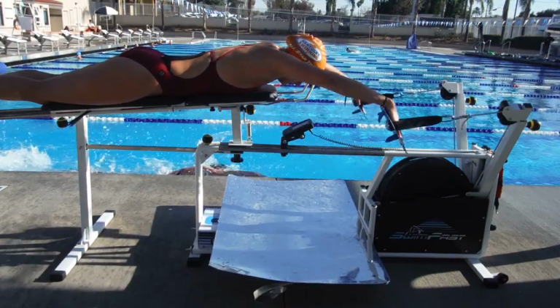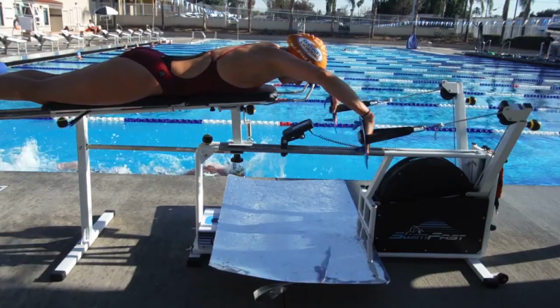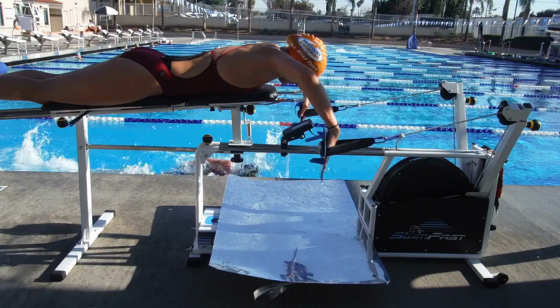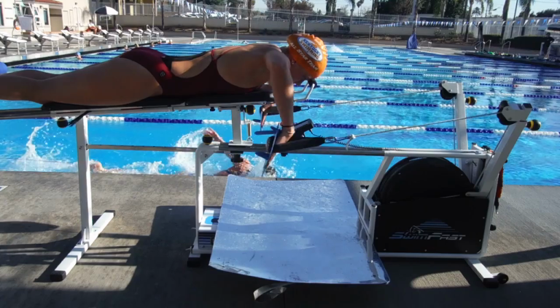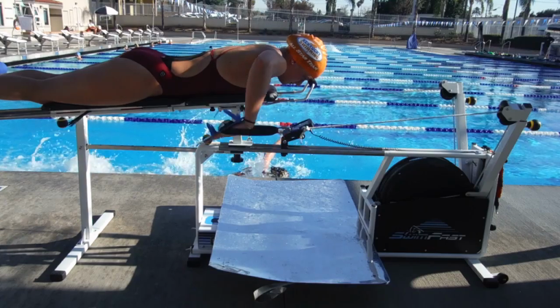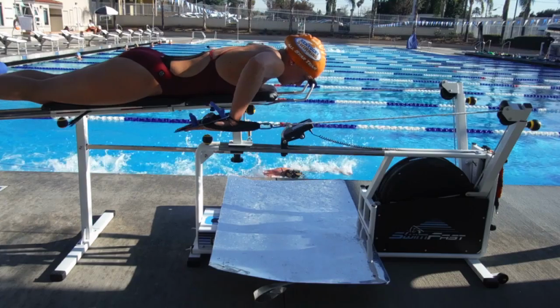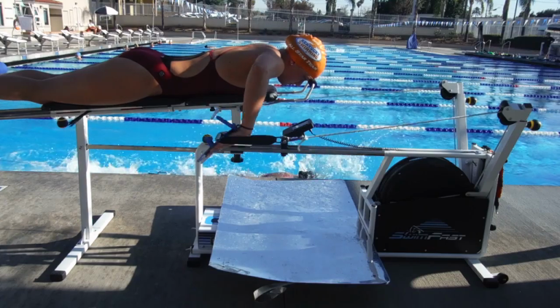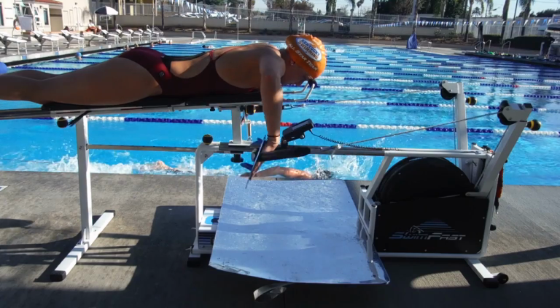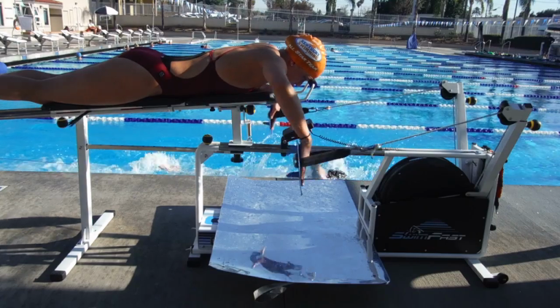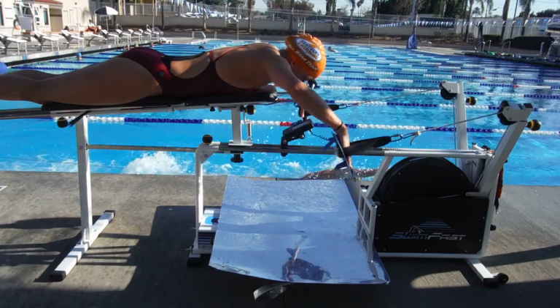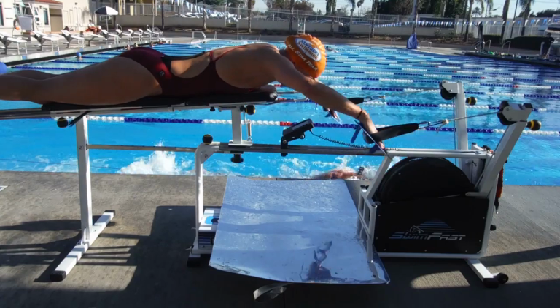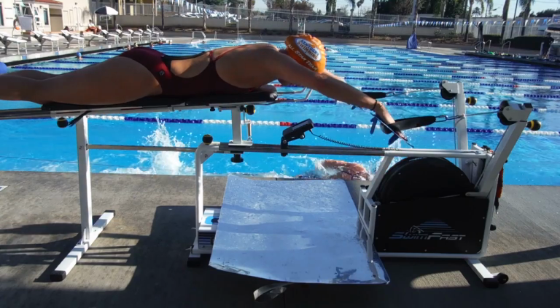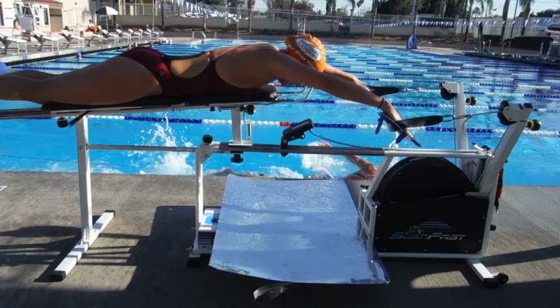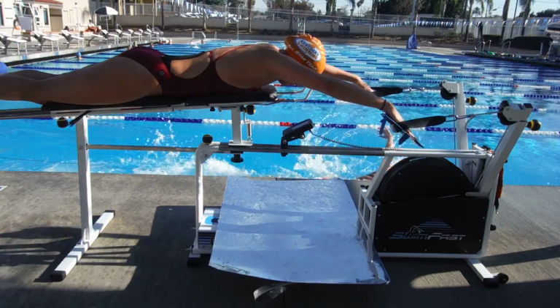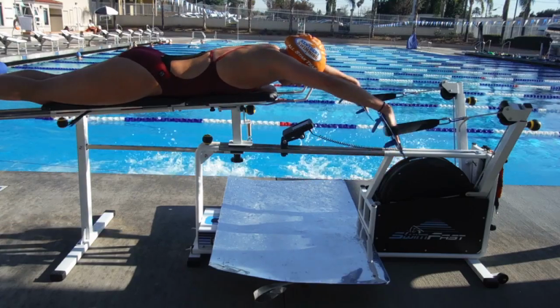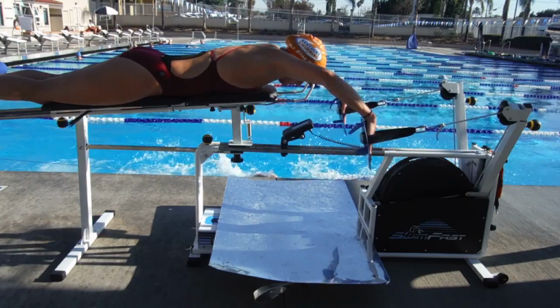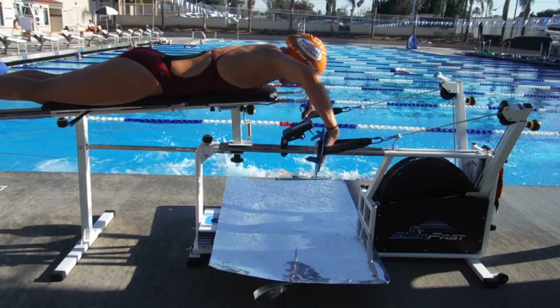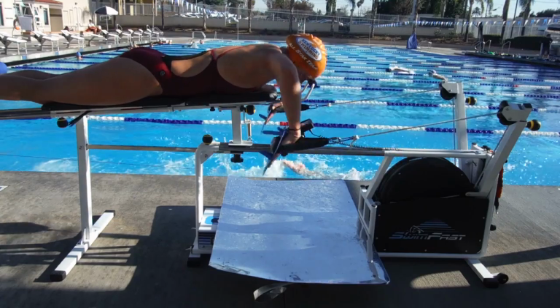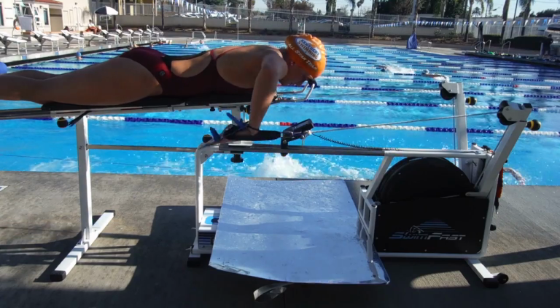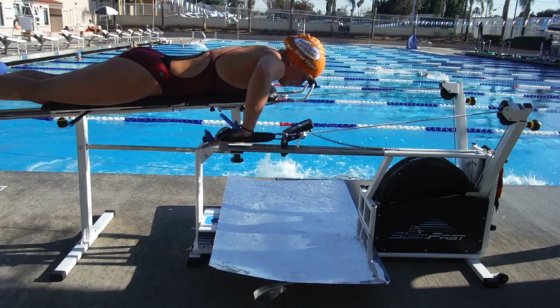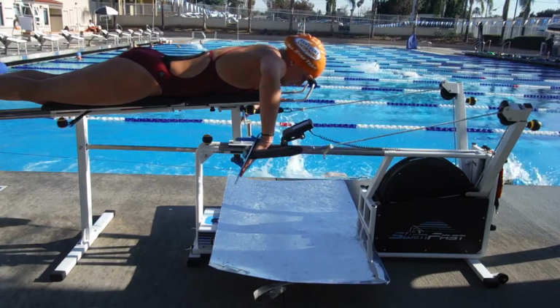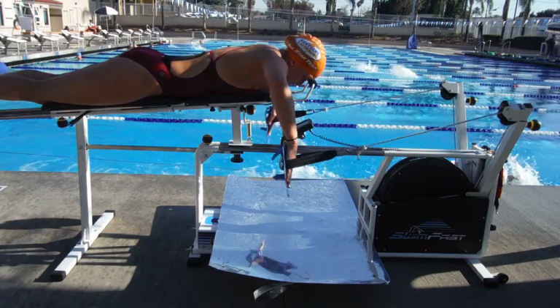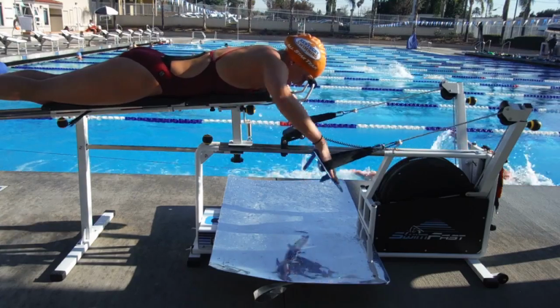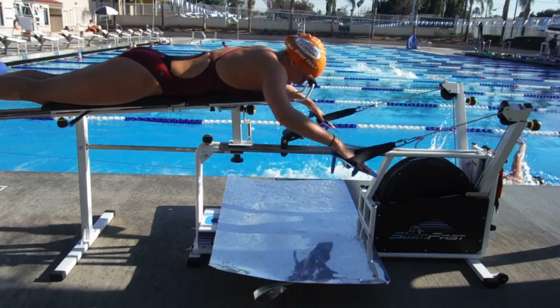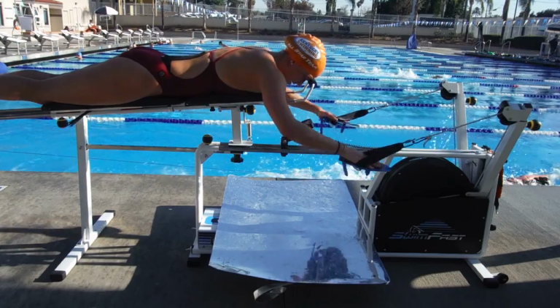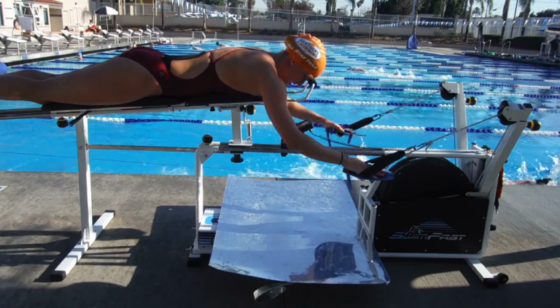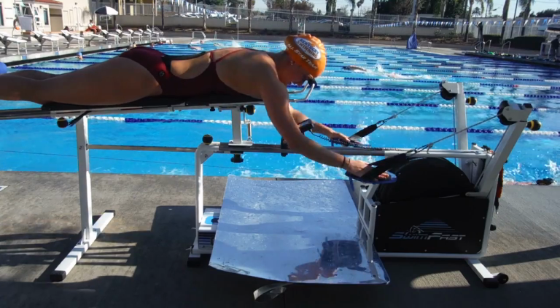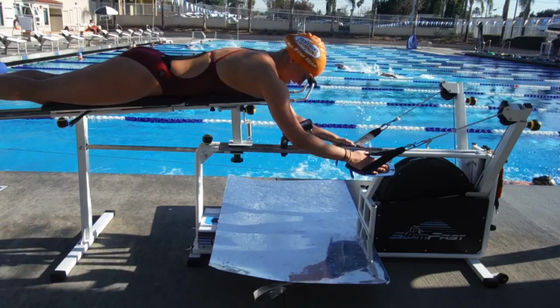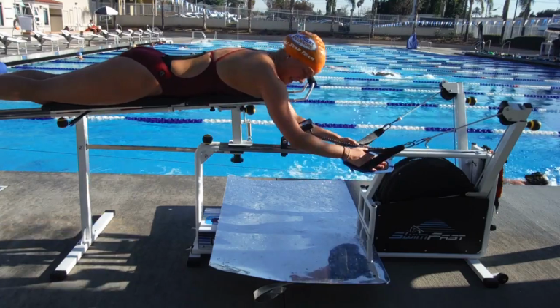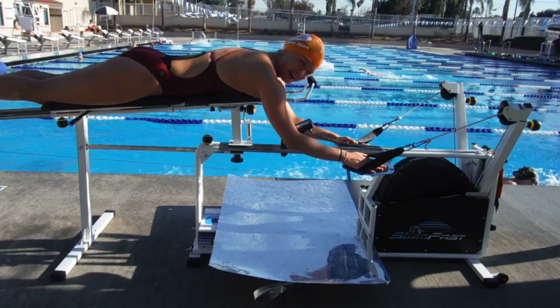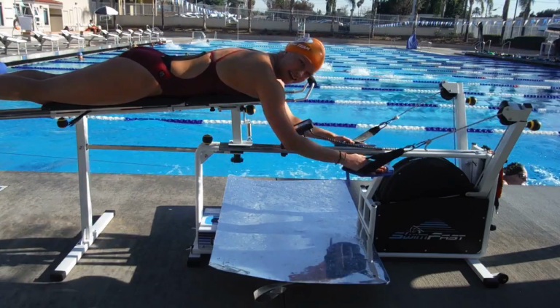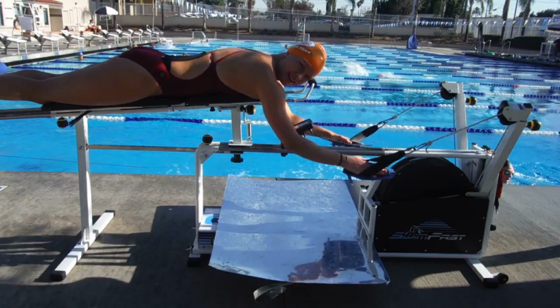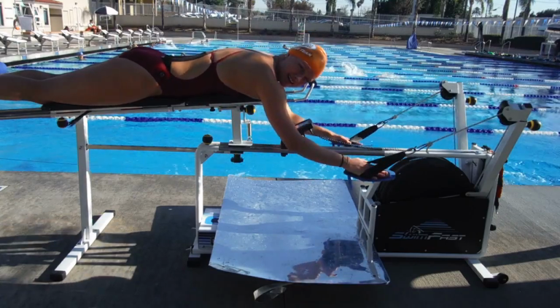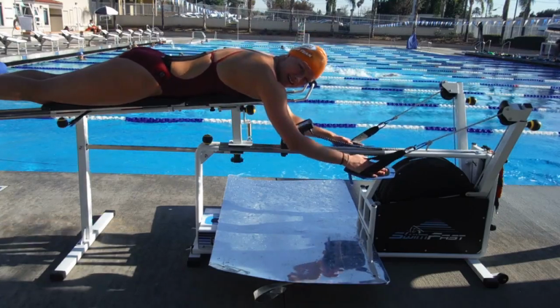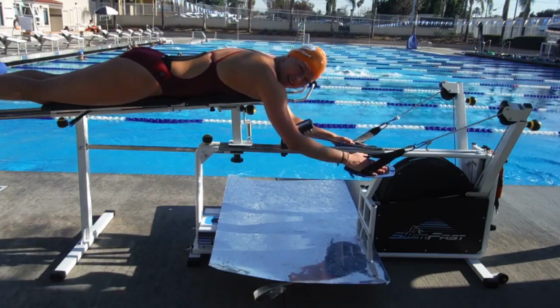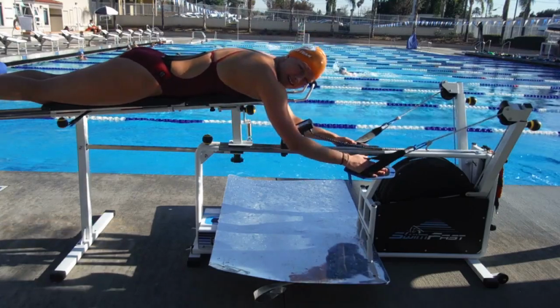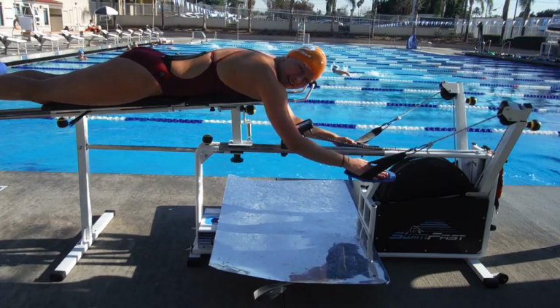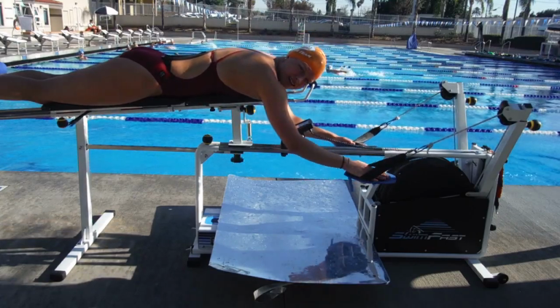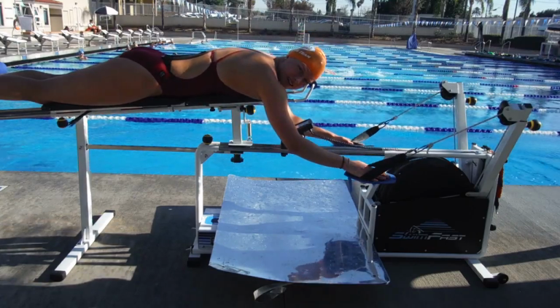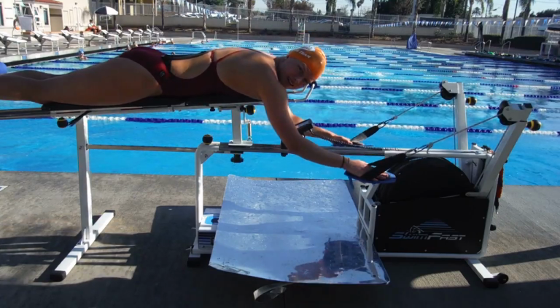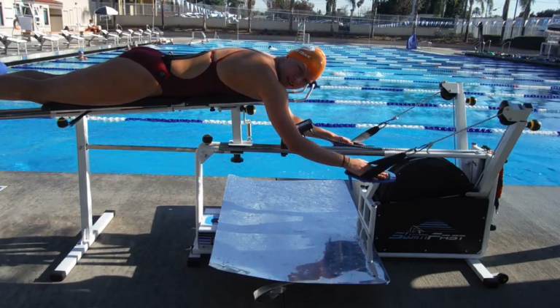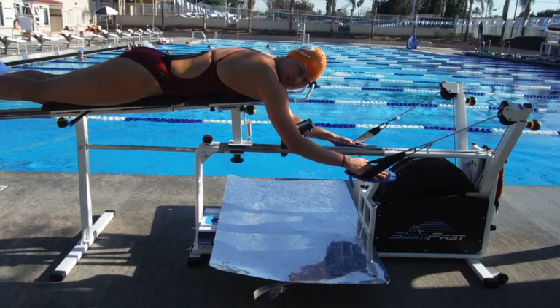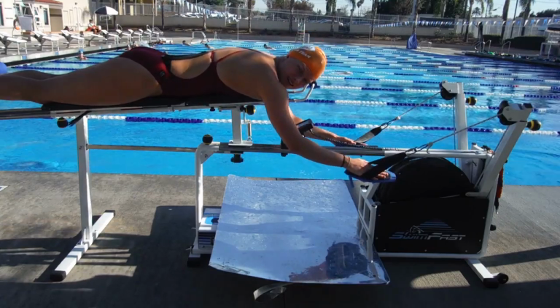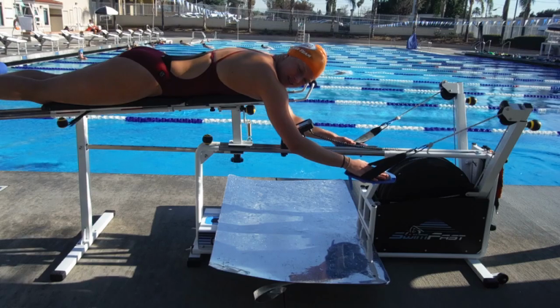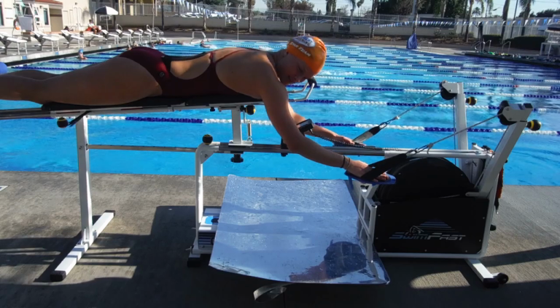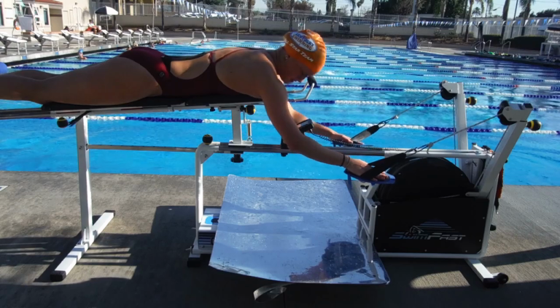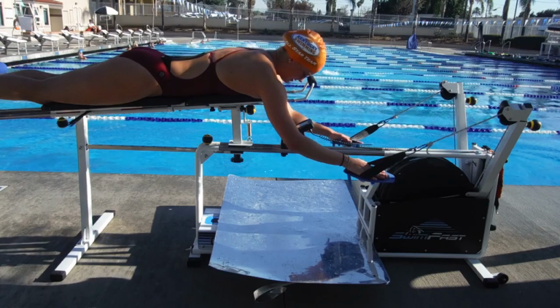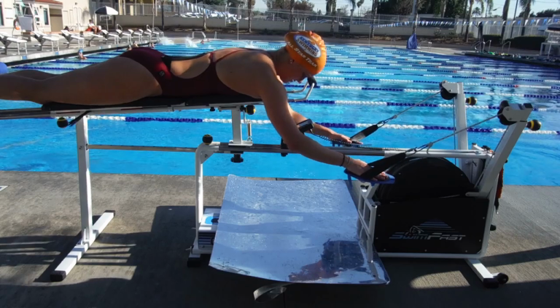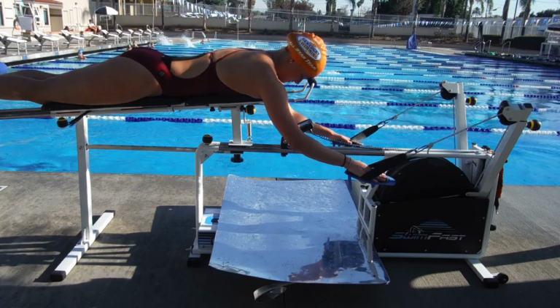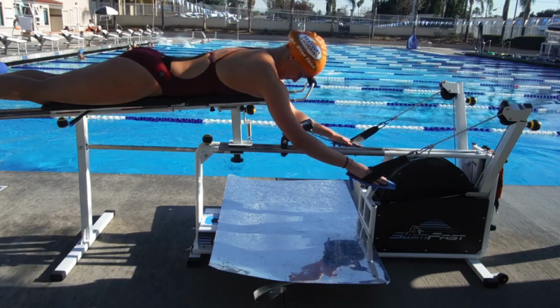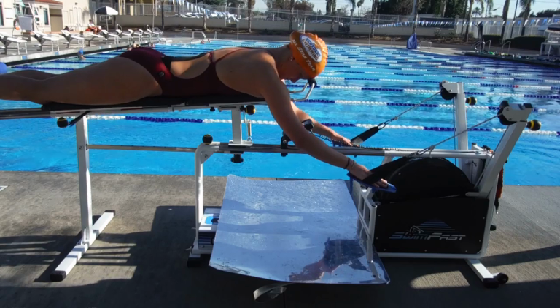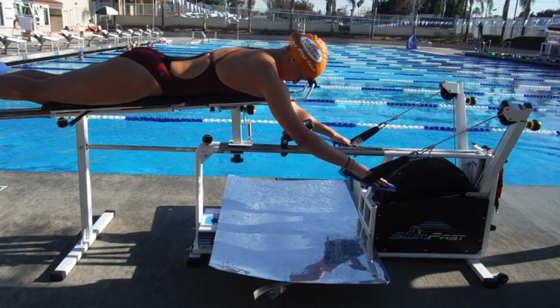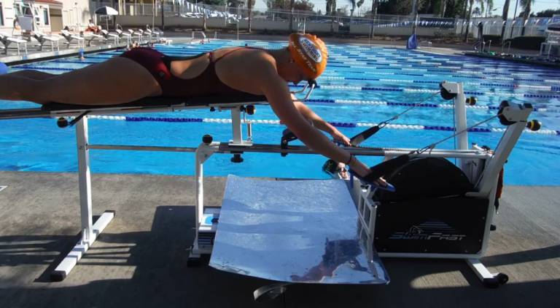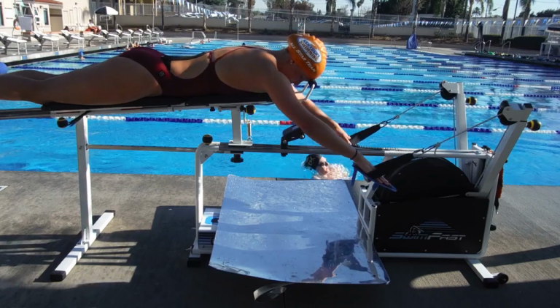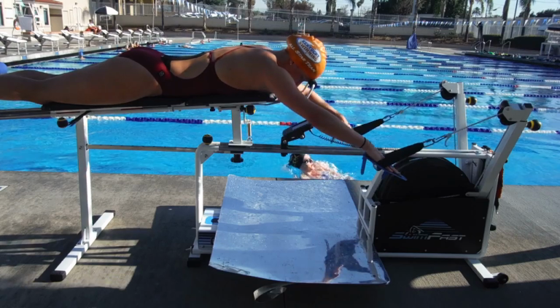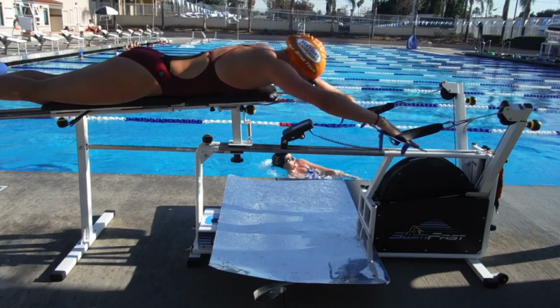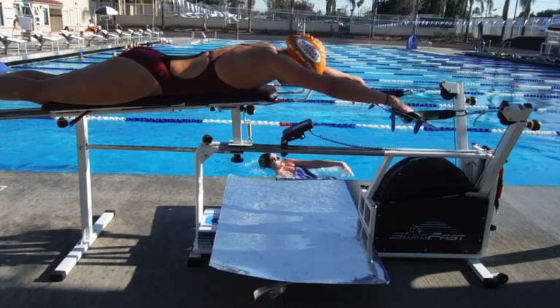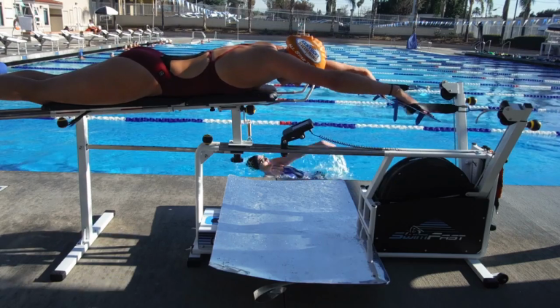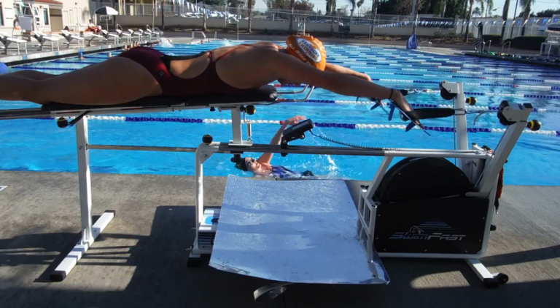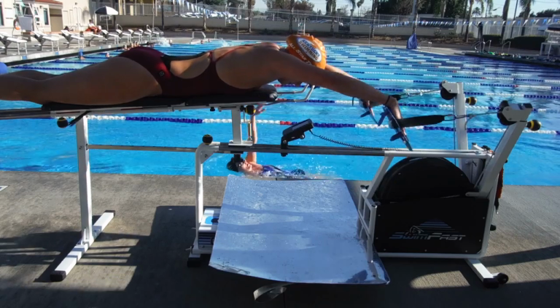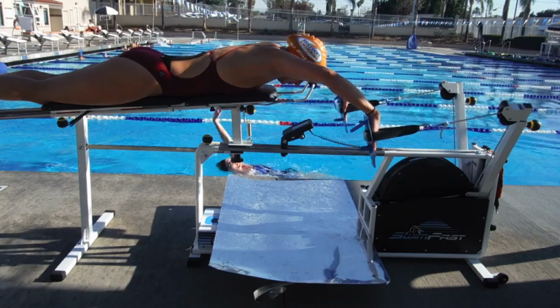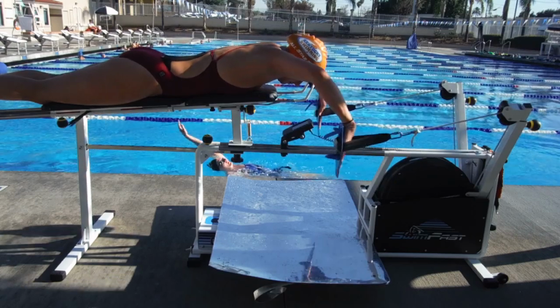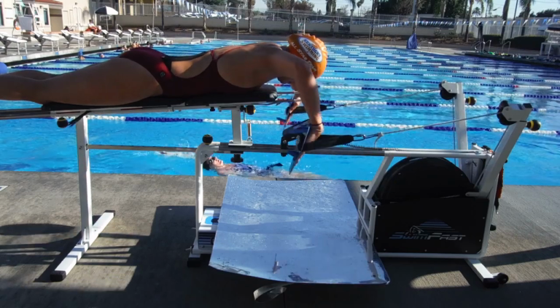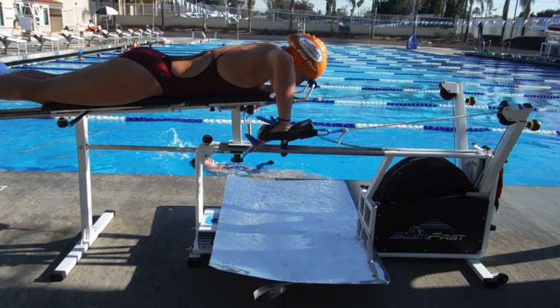Elbows start to move. See it? See your elbow moving compared to your eye? It went away. Okay, let's try it again. It's not easy. You've got to have some pretty good flexibility.